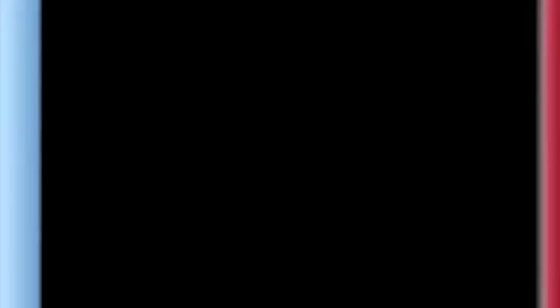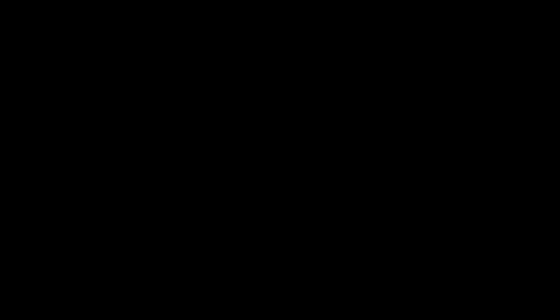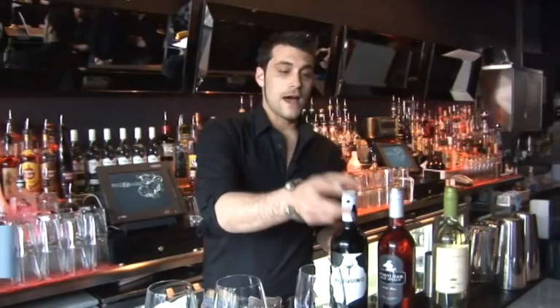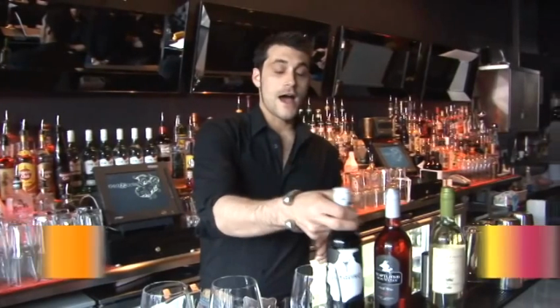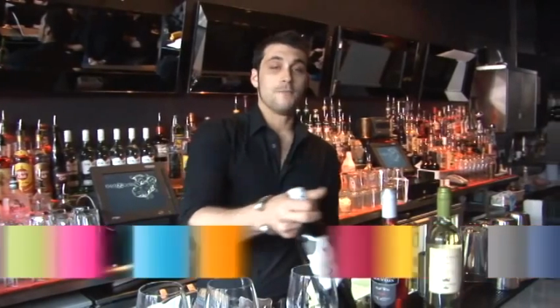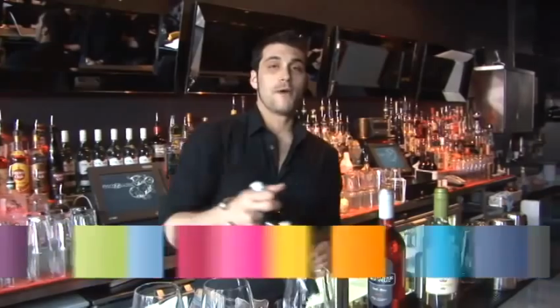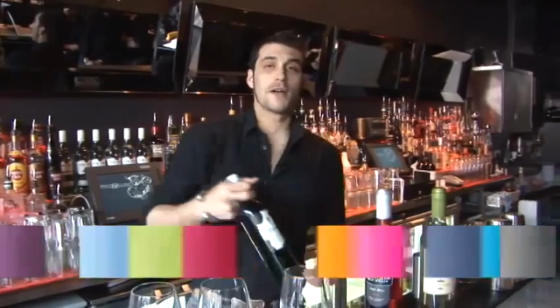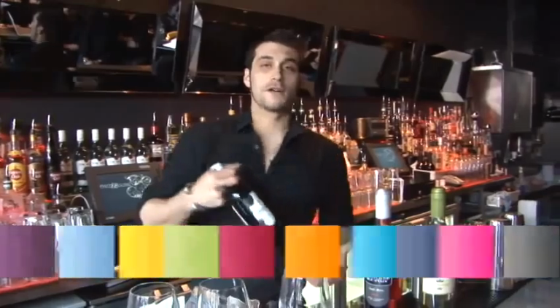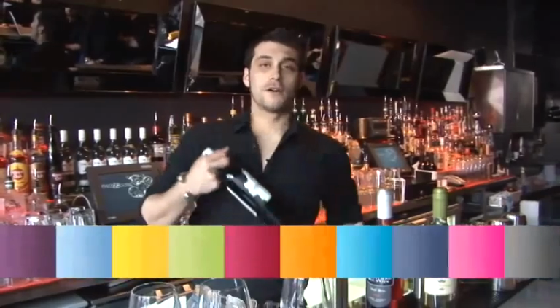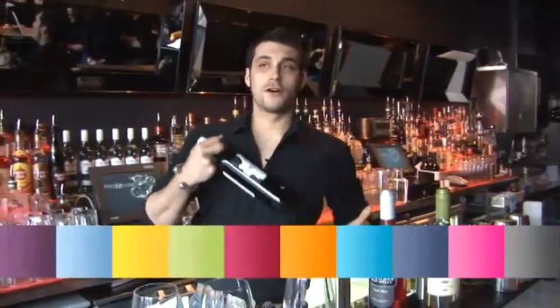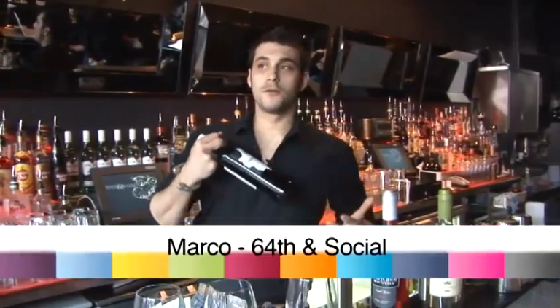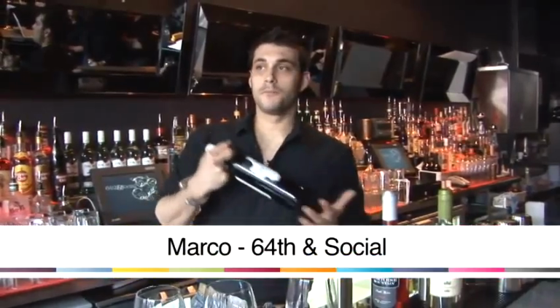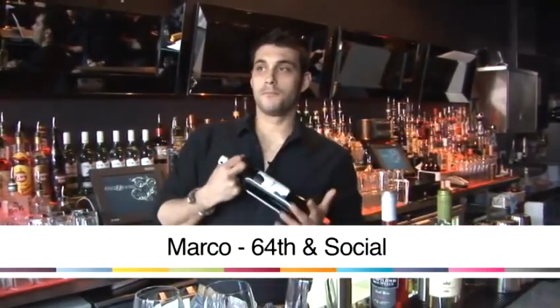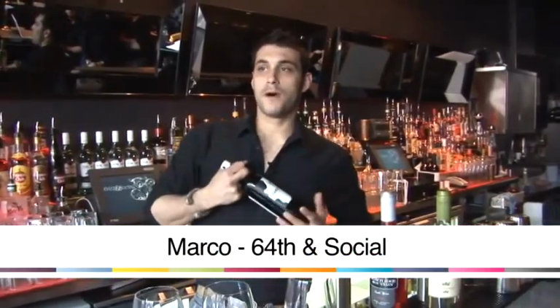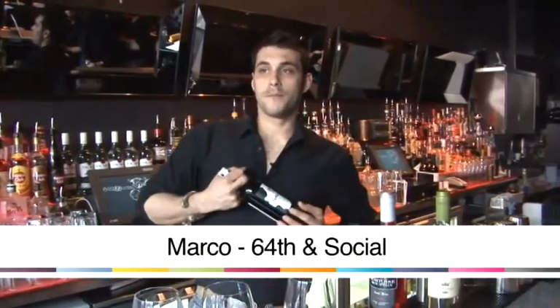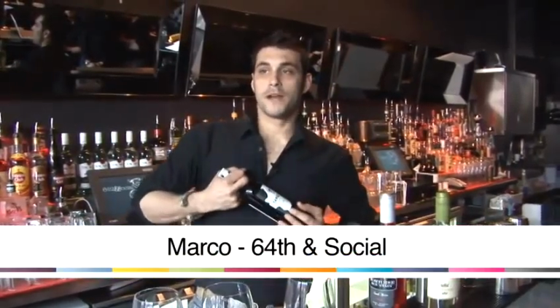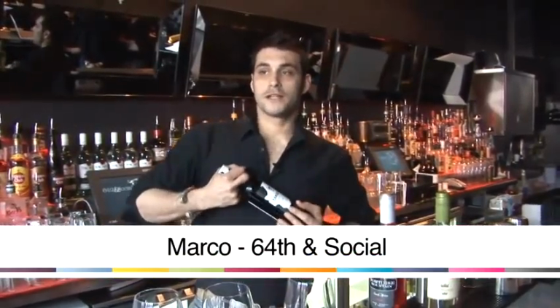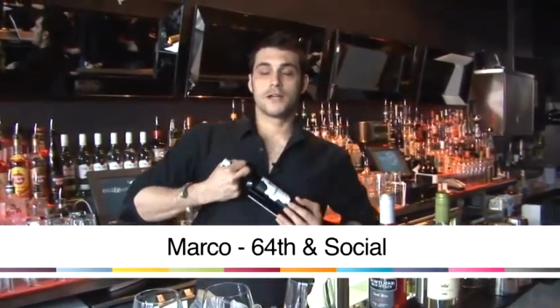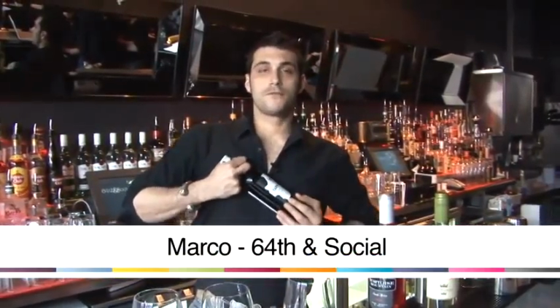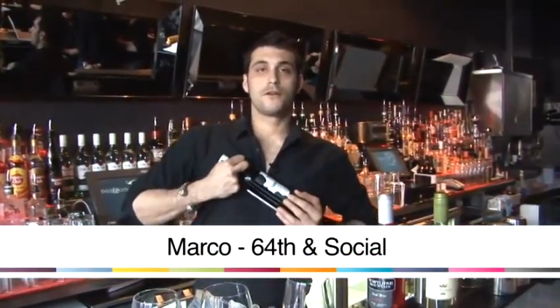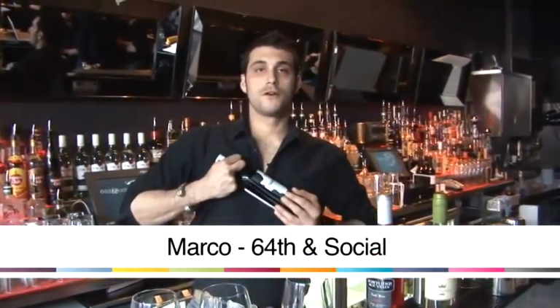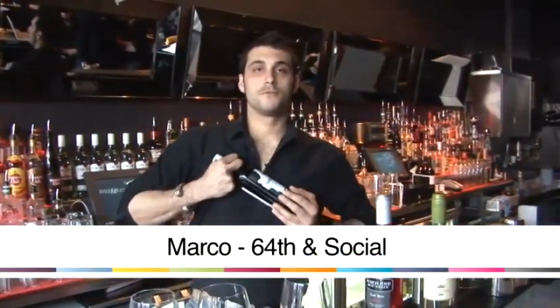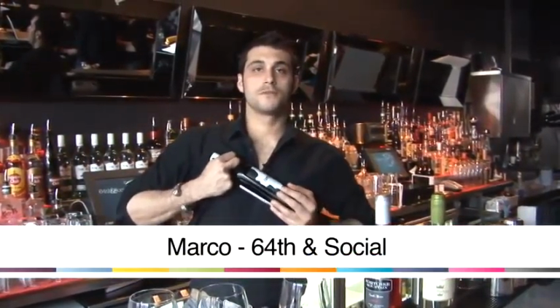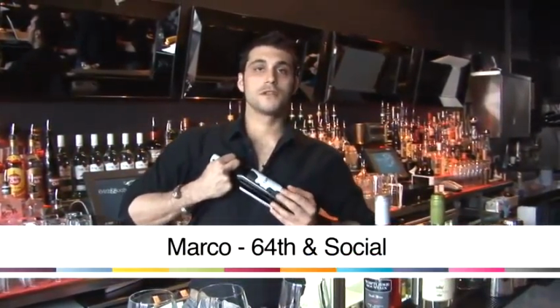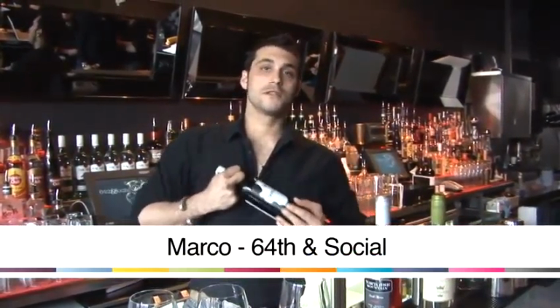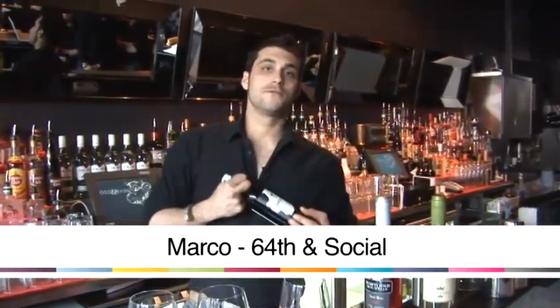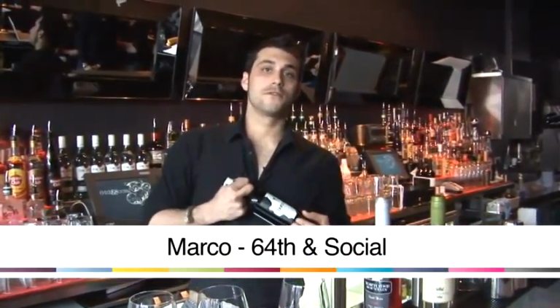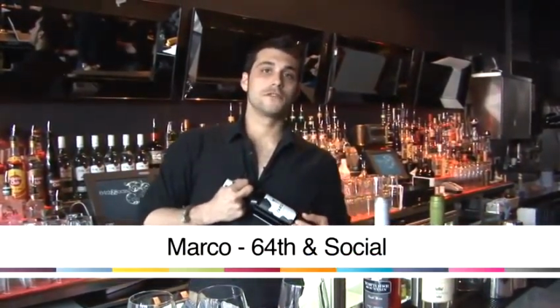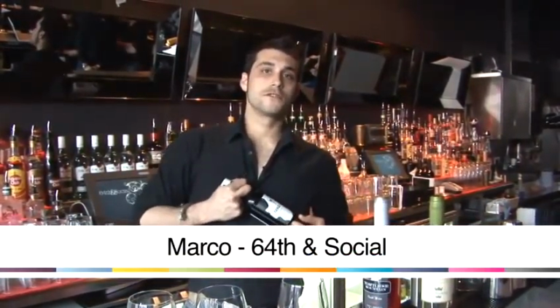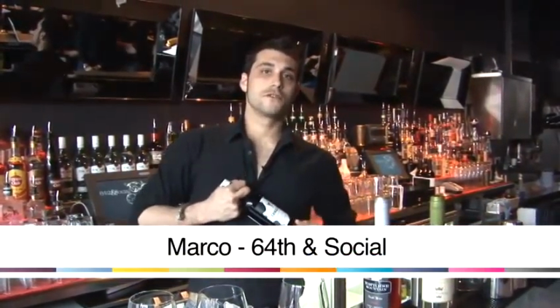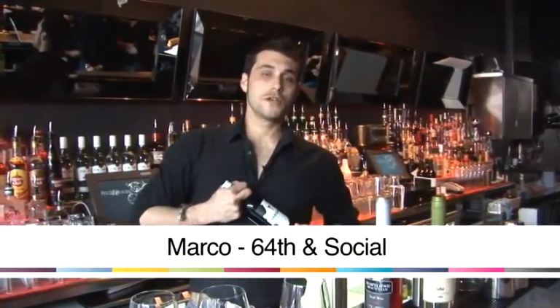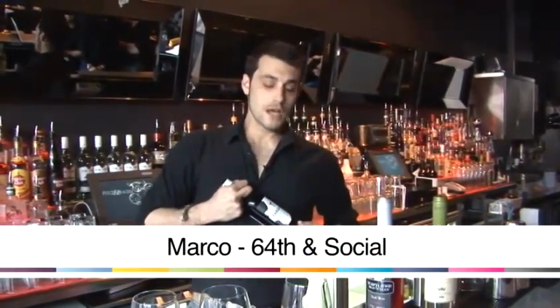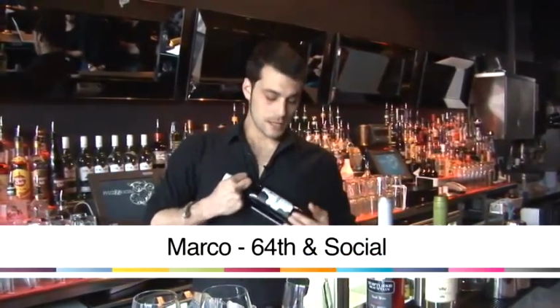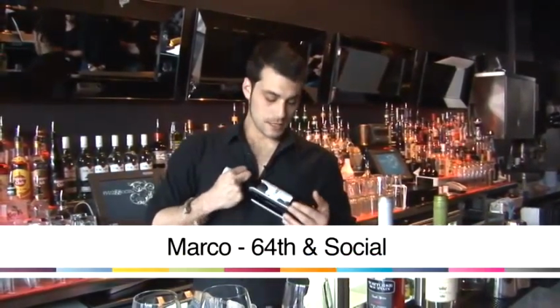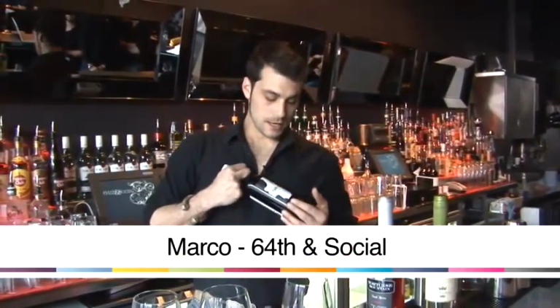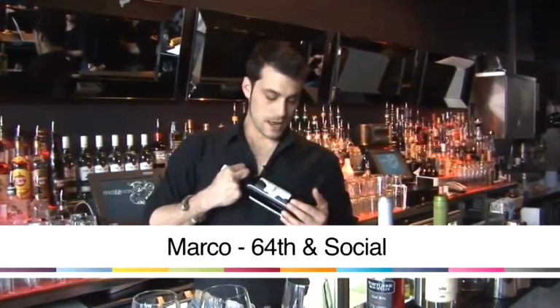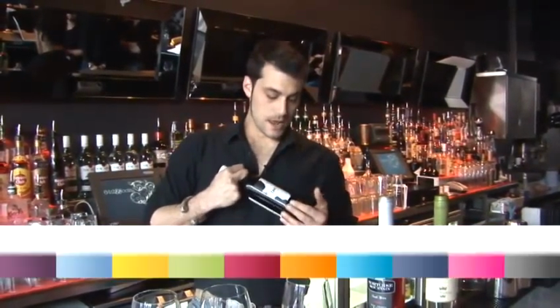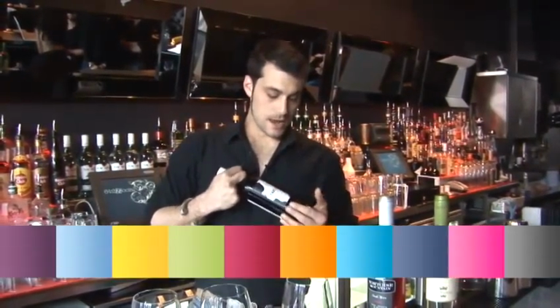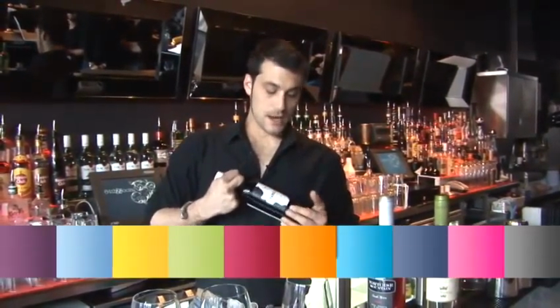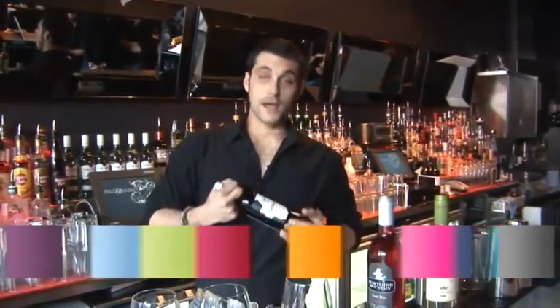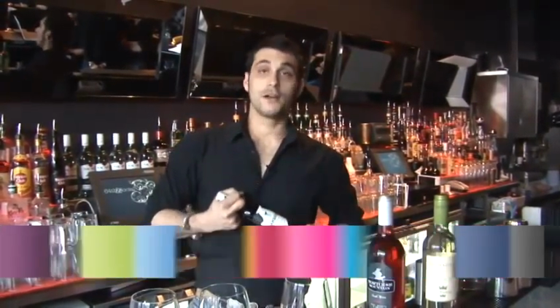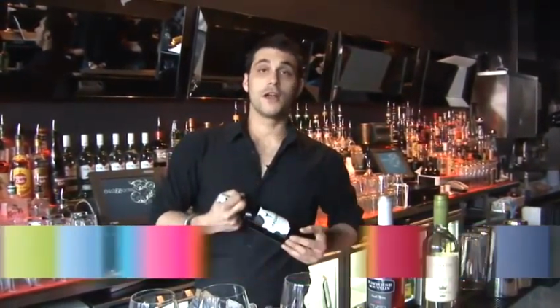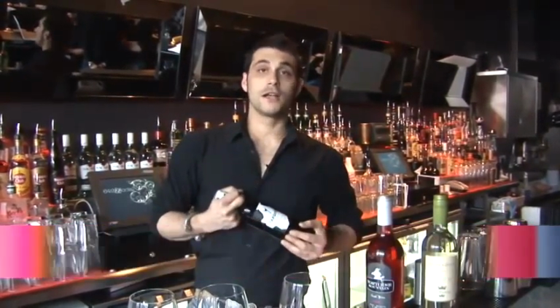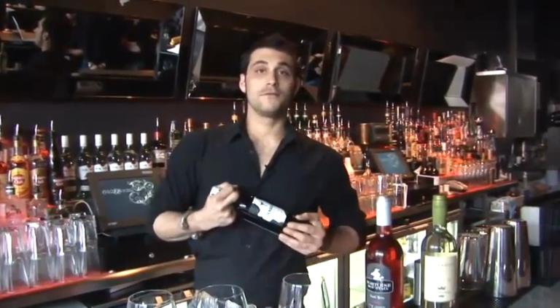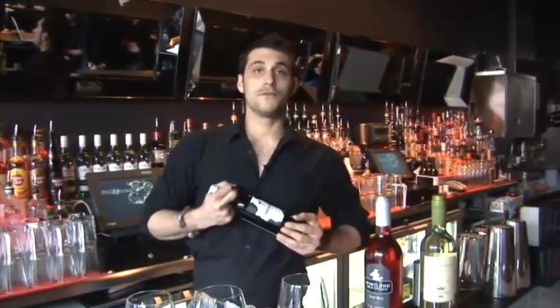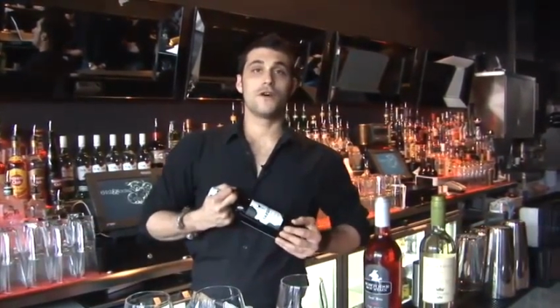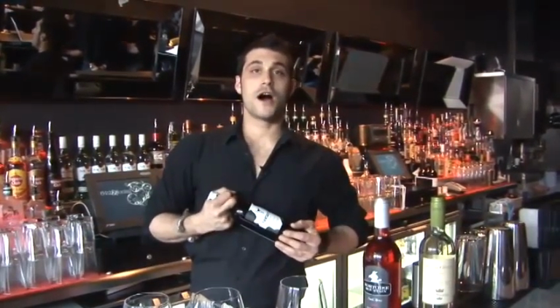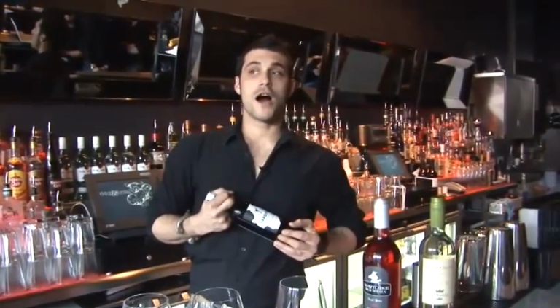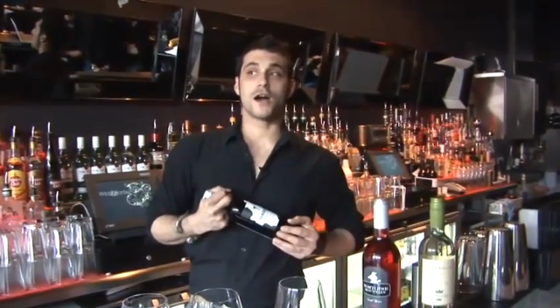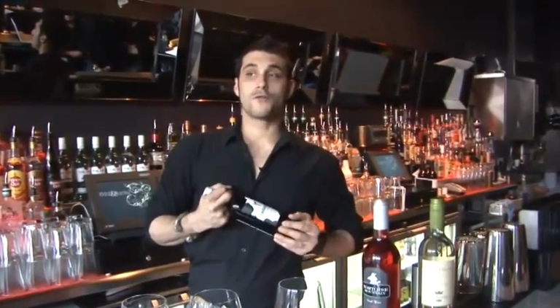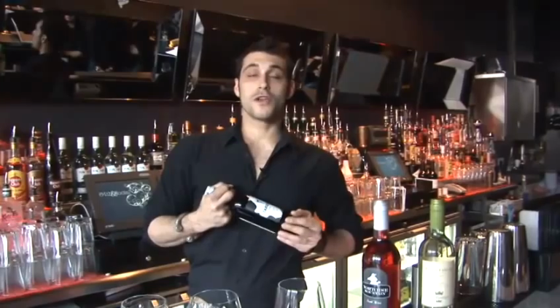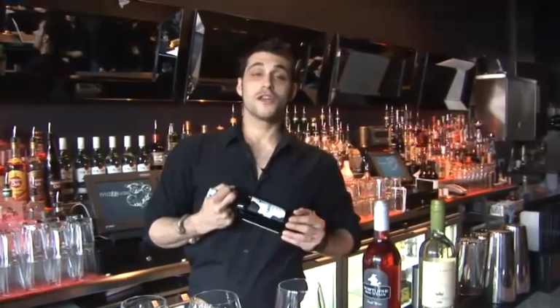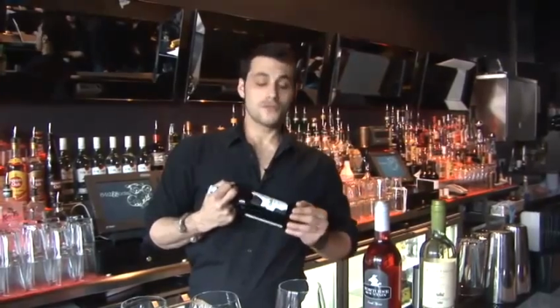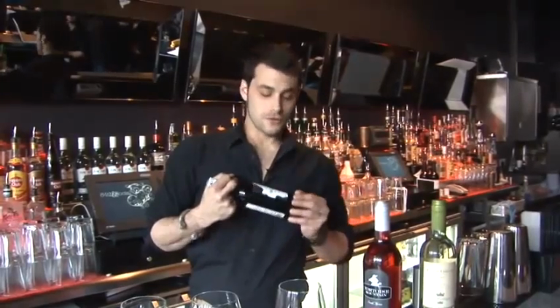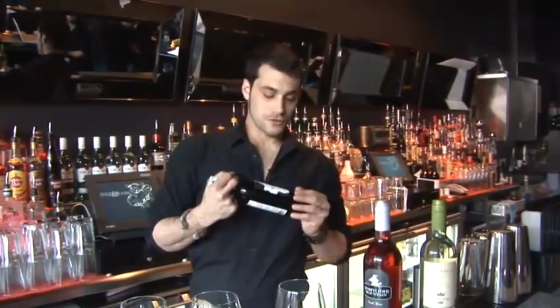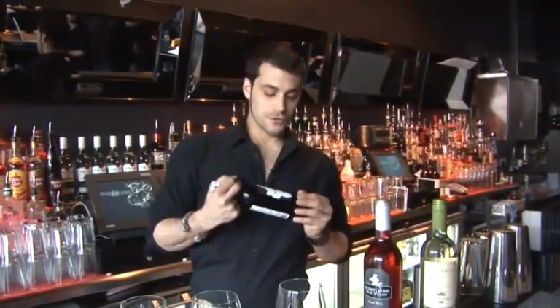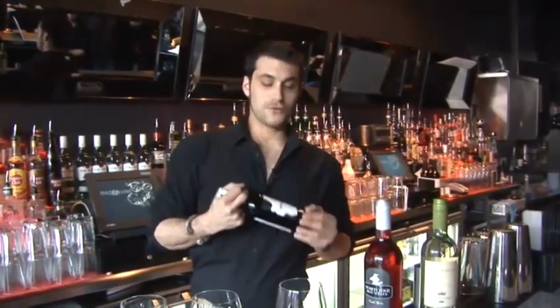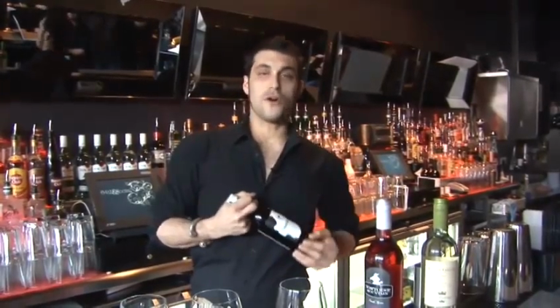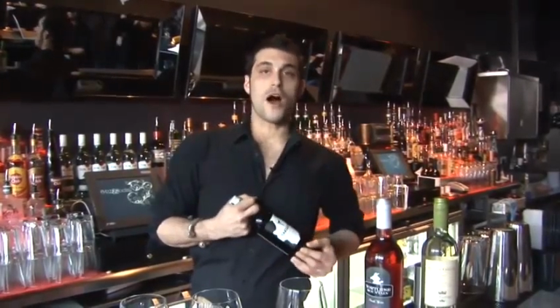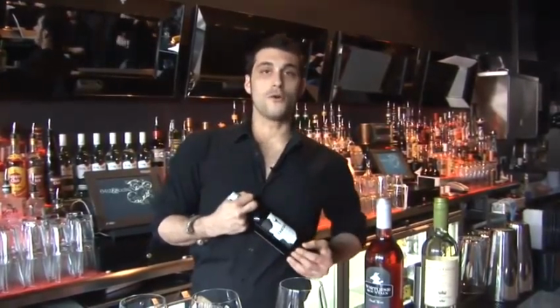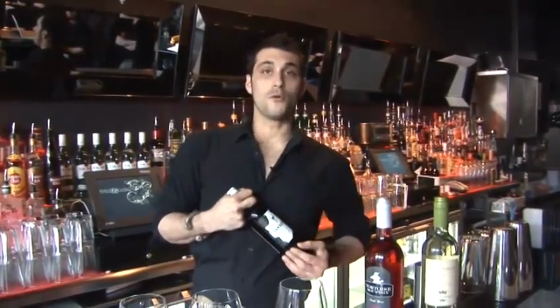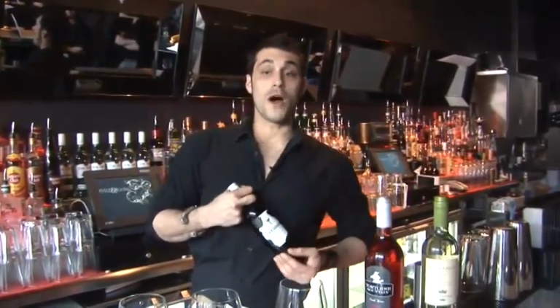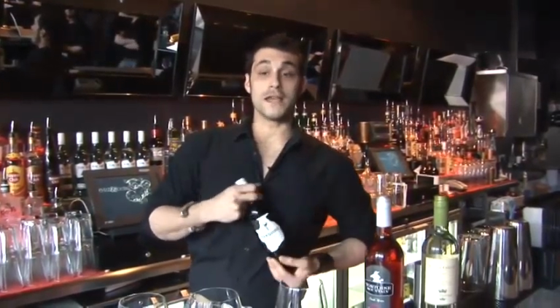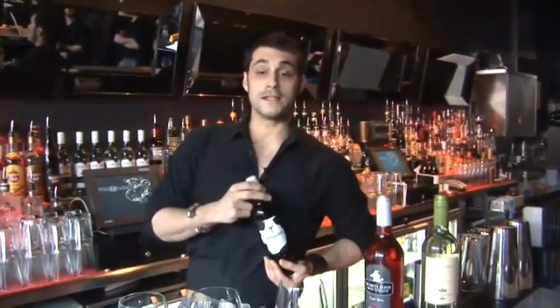I'm Marco, bar manager from 64th and Social, and I'm going to give you a quick introduction to our wines.